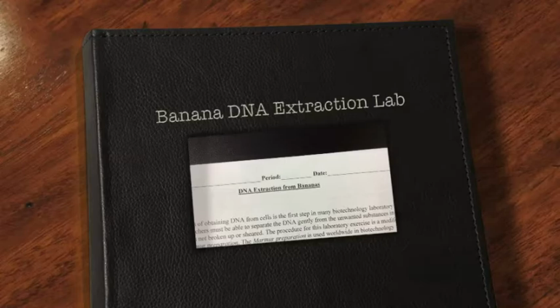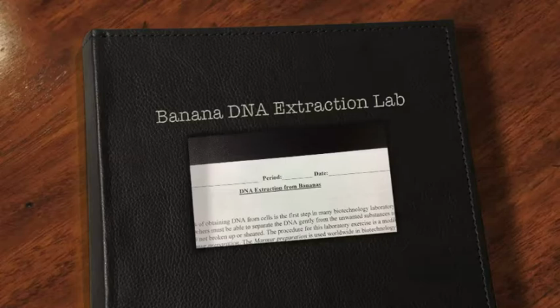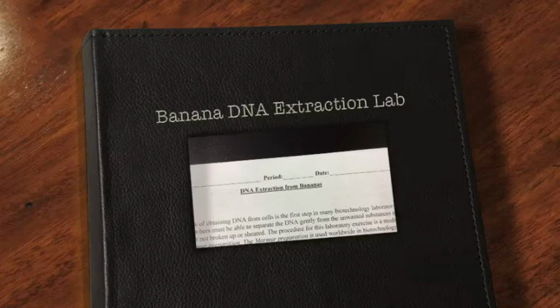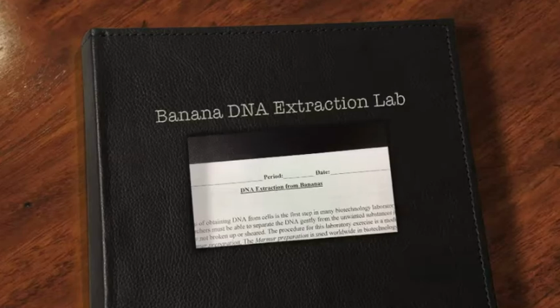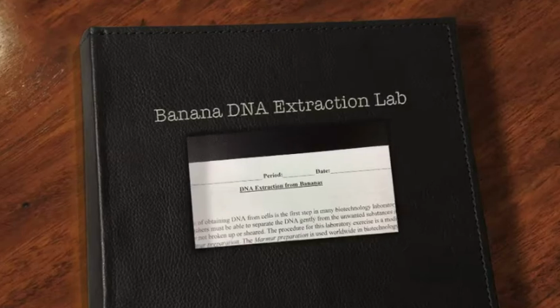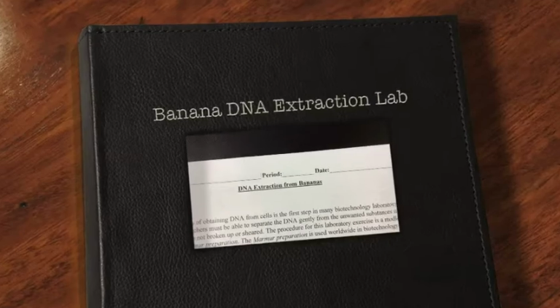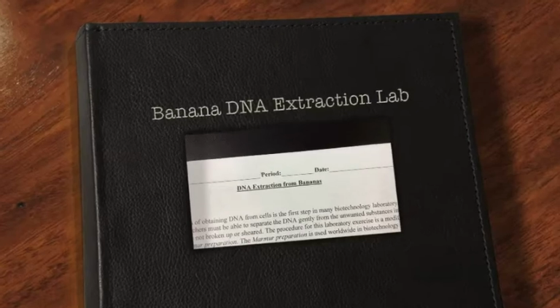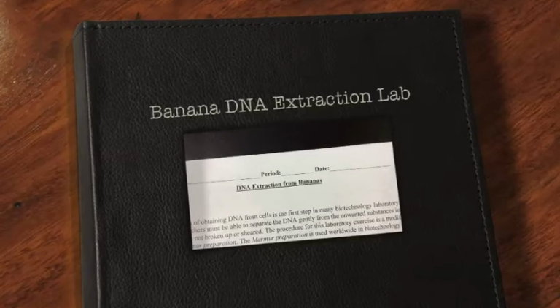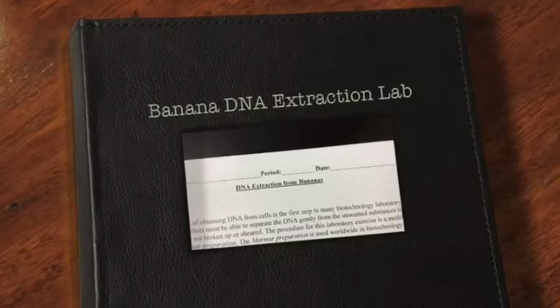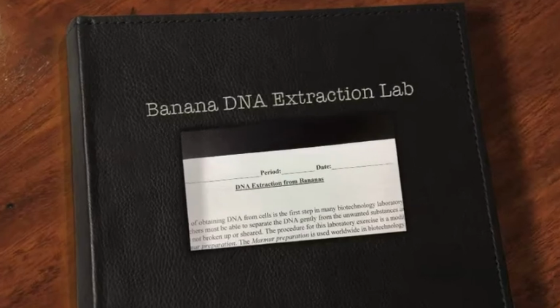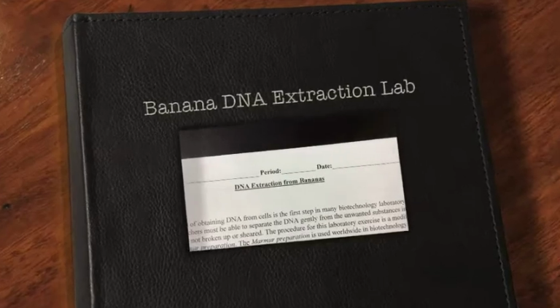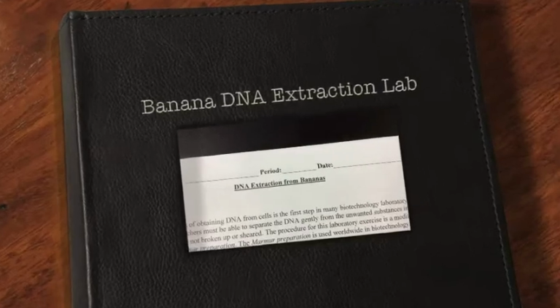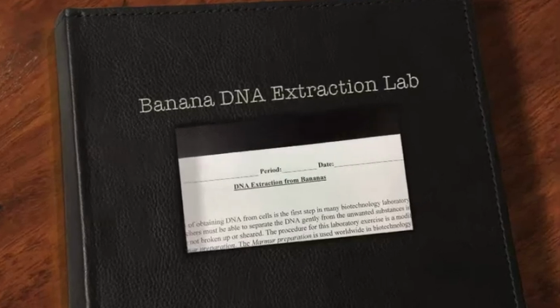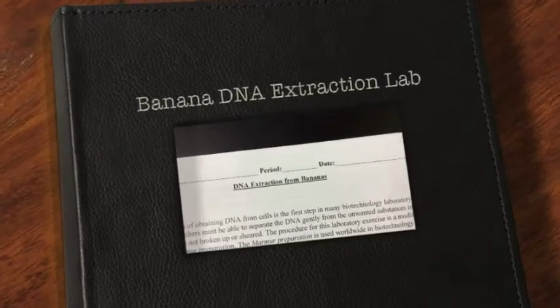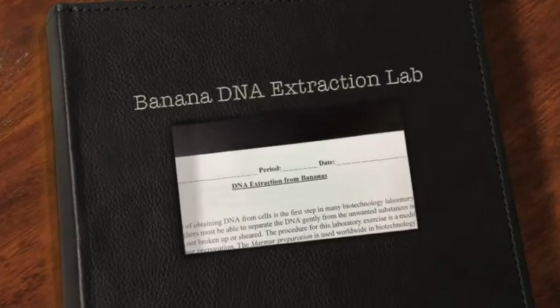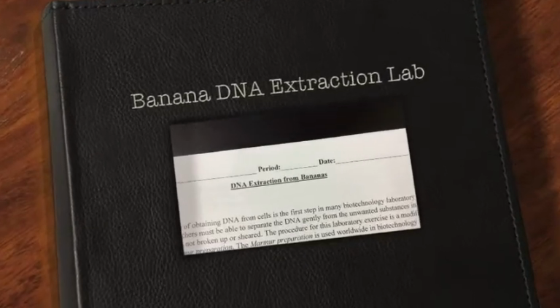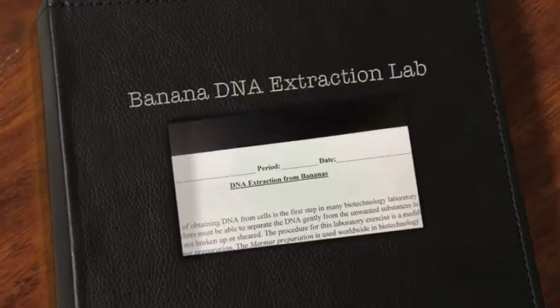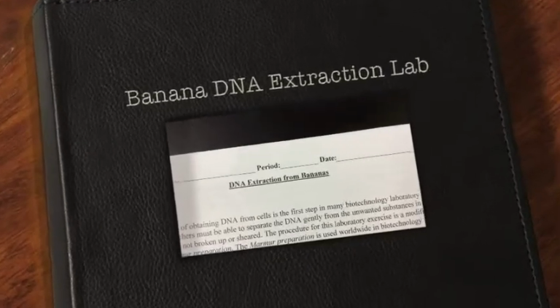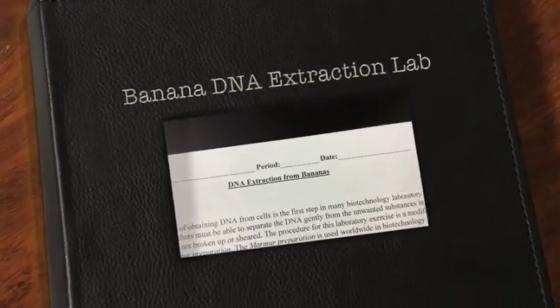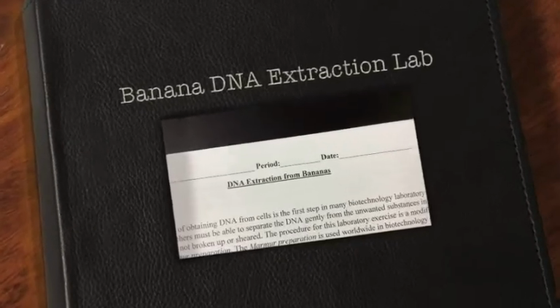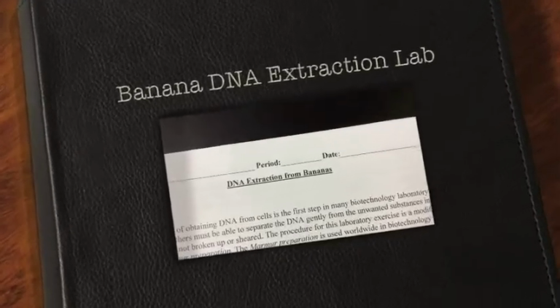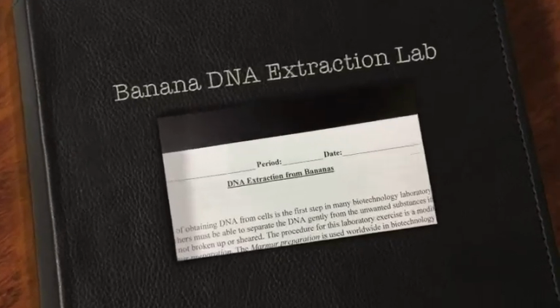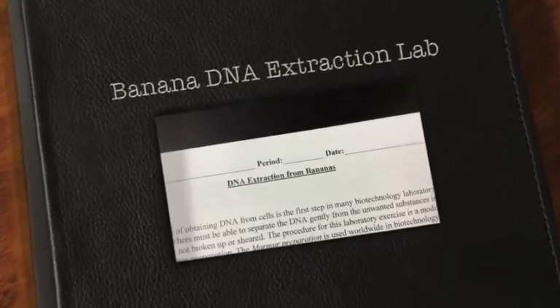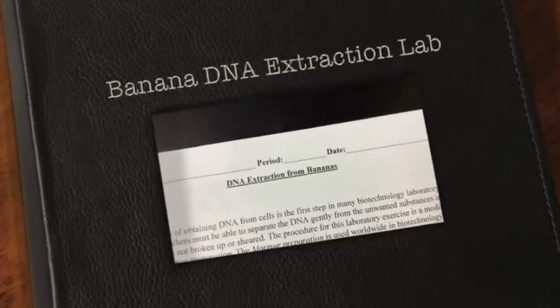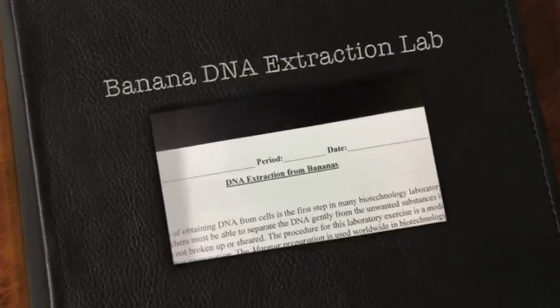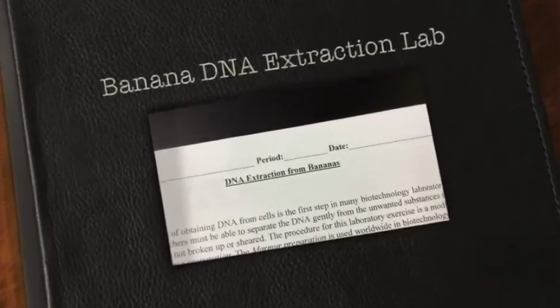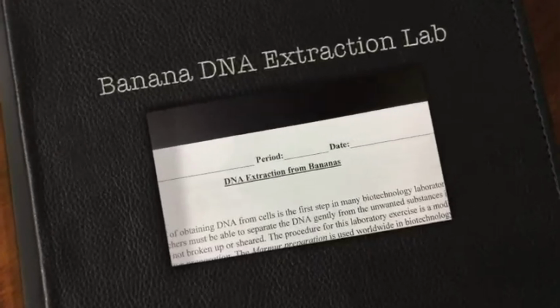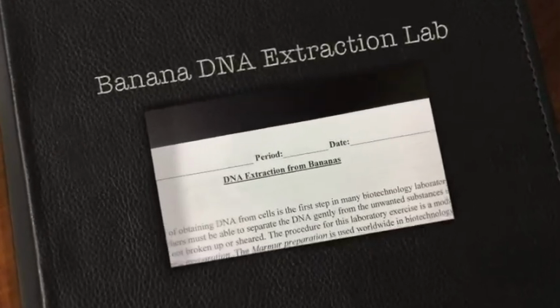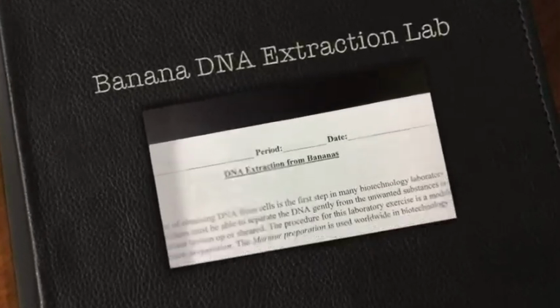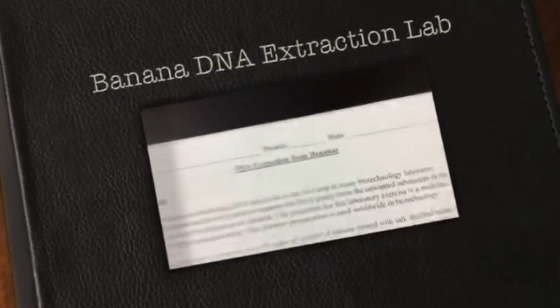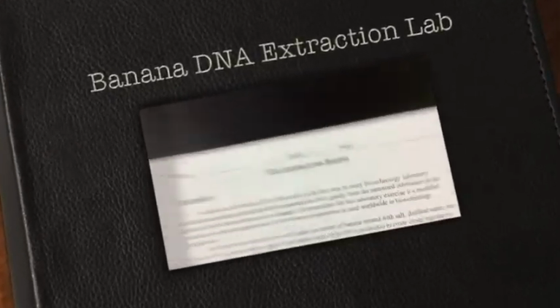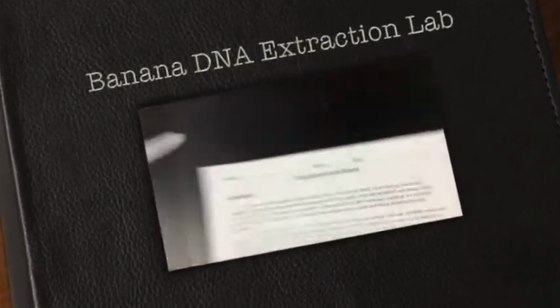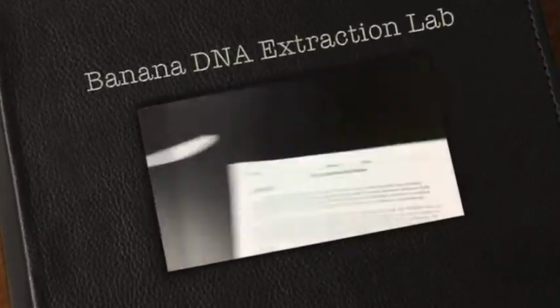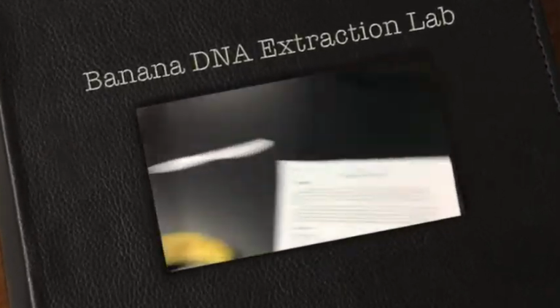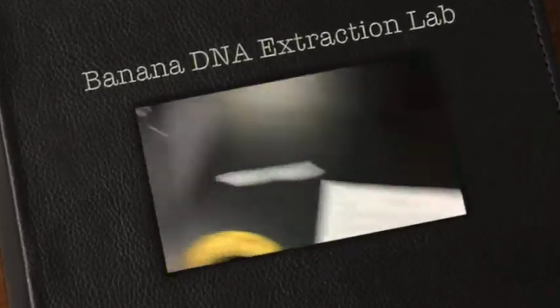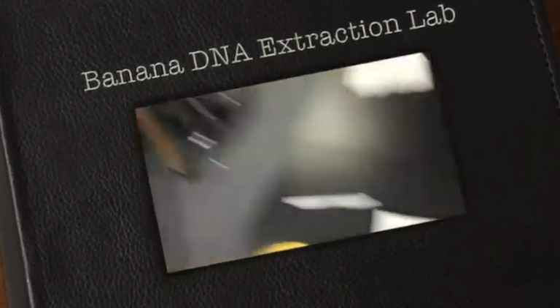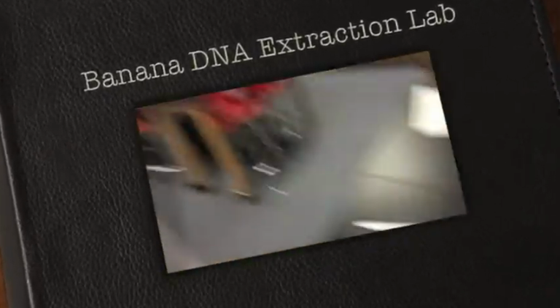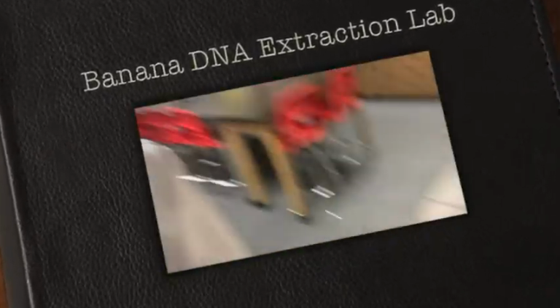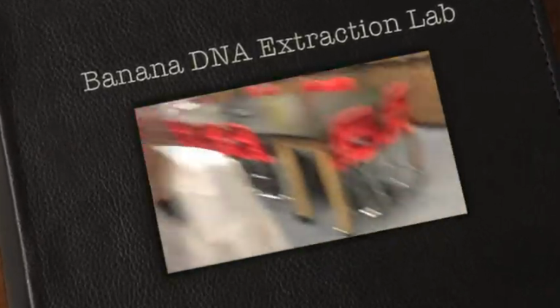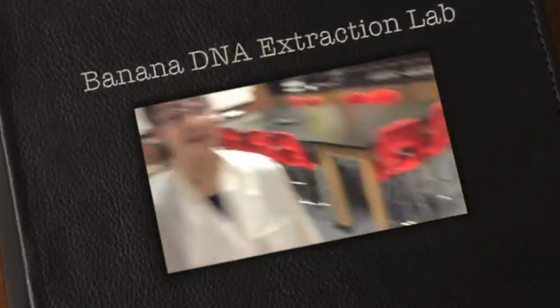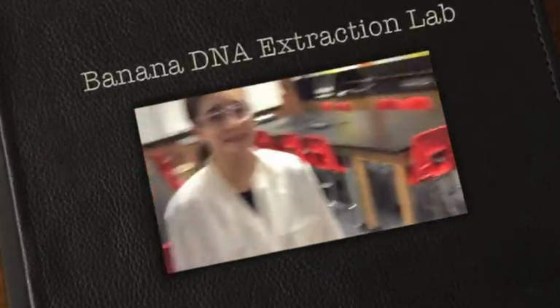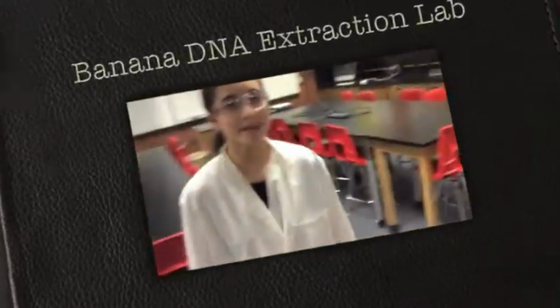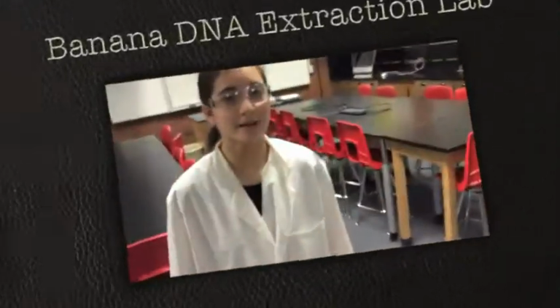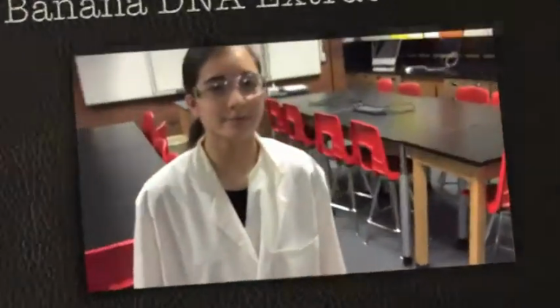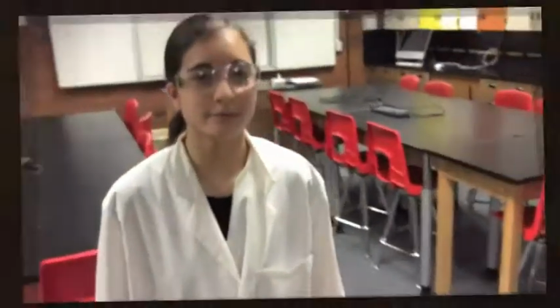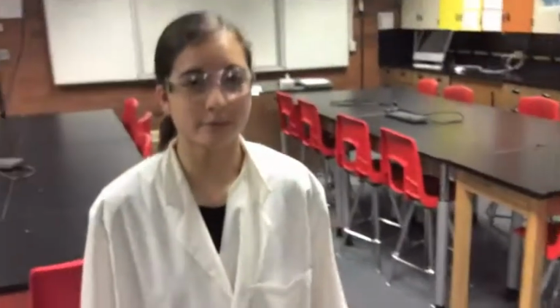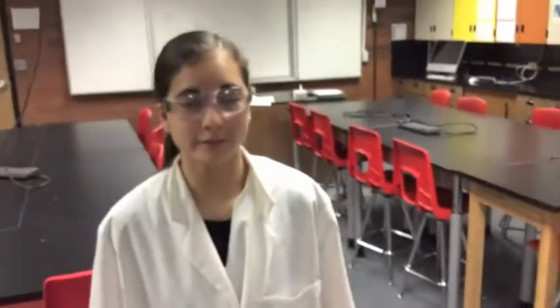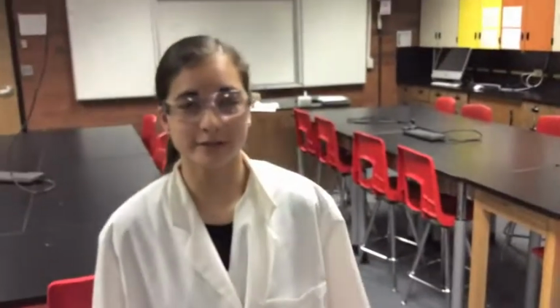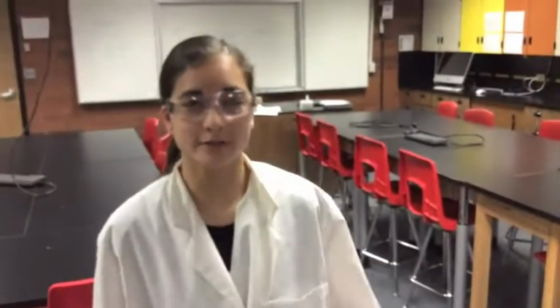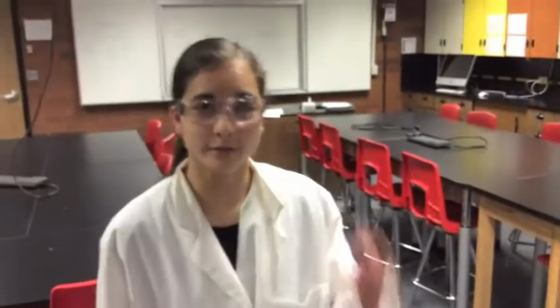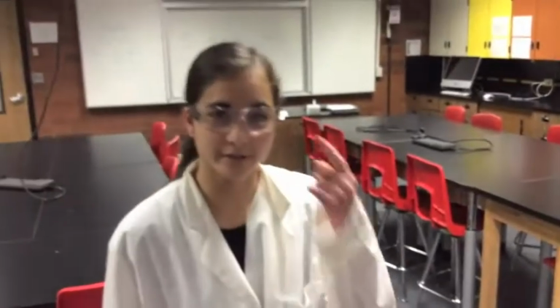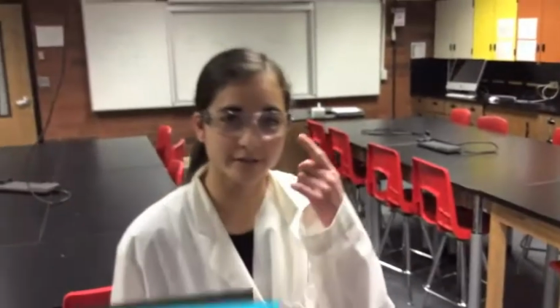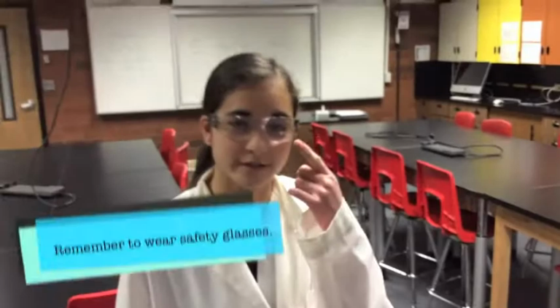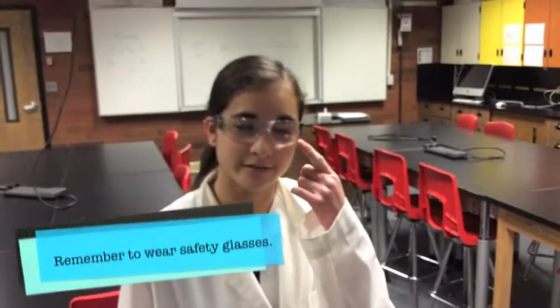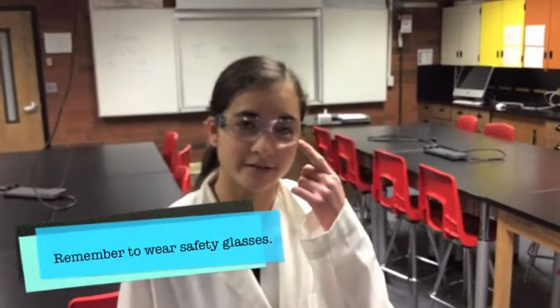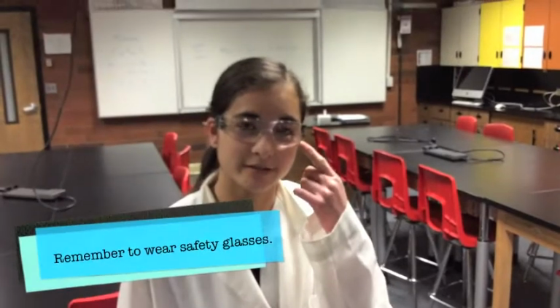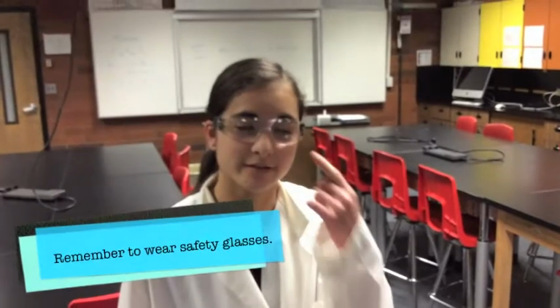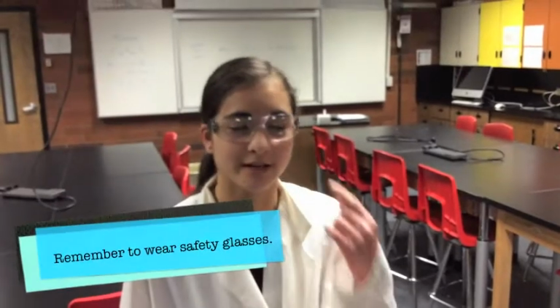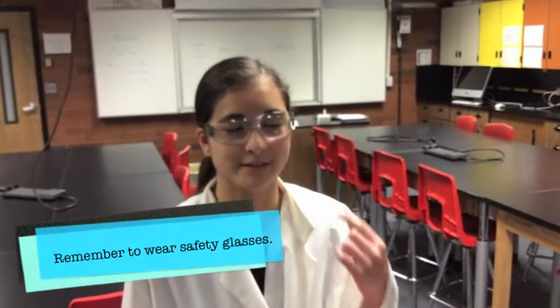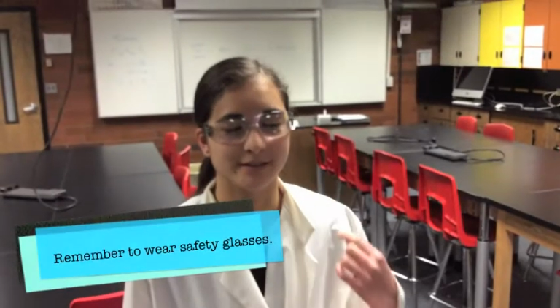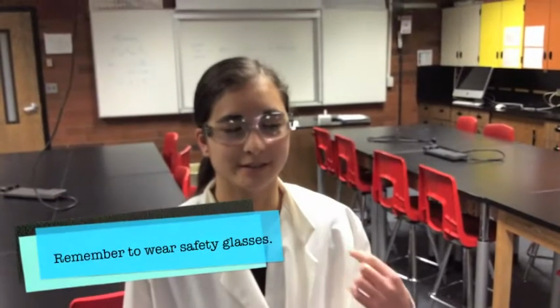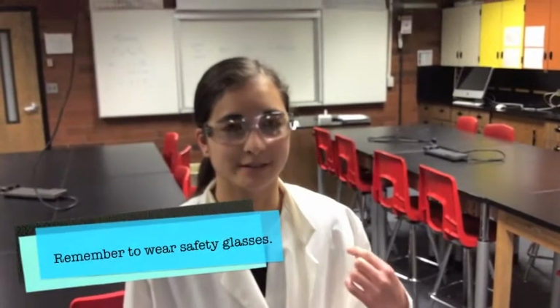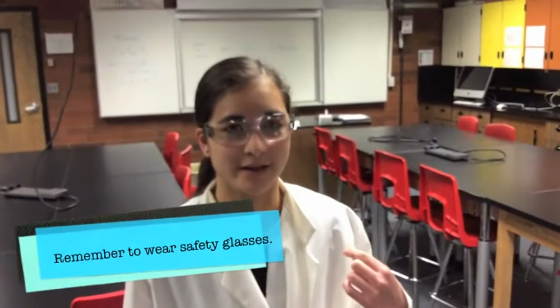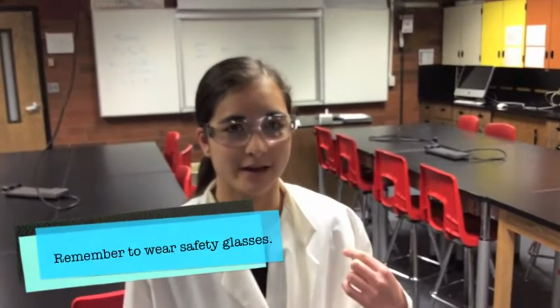Today's lab is DNA extraction from bananas. Don't forget to wear your safety glasses today.